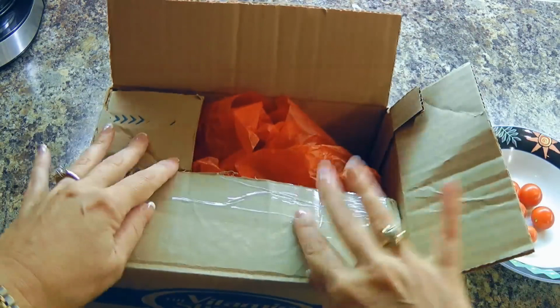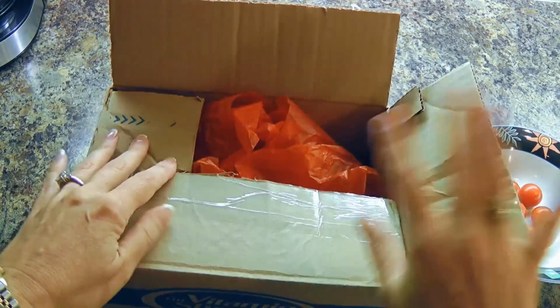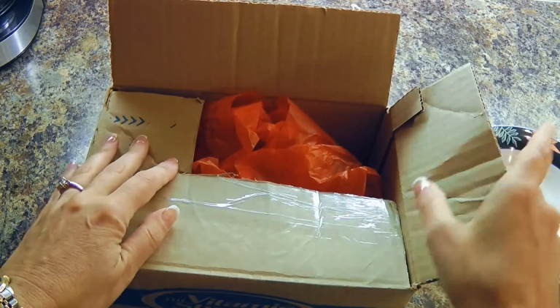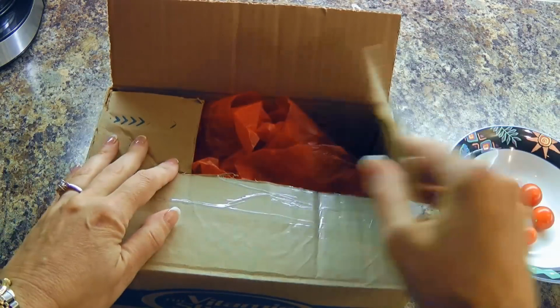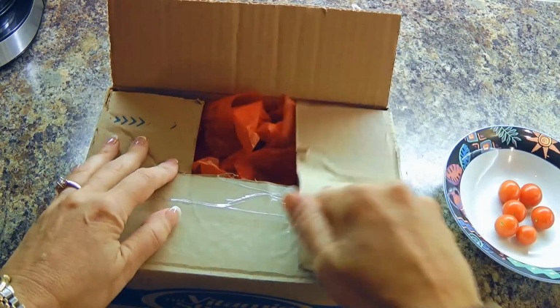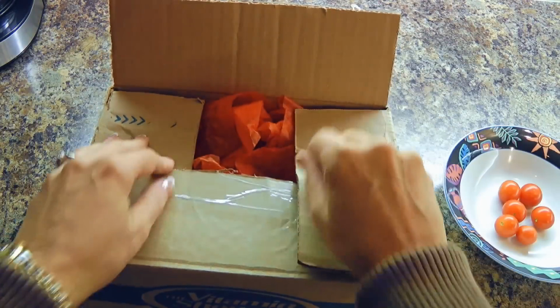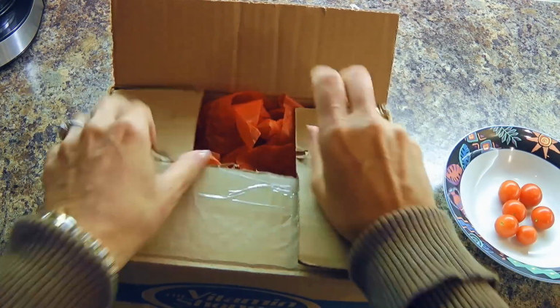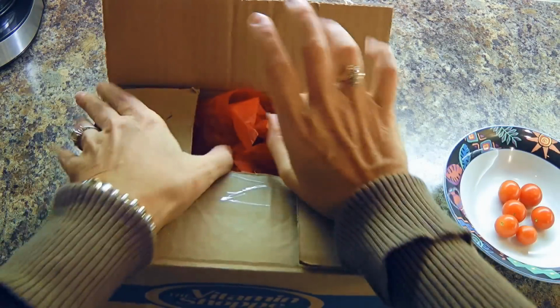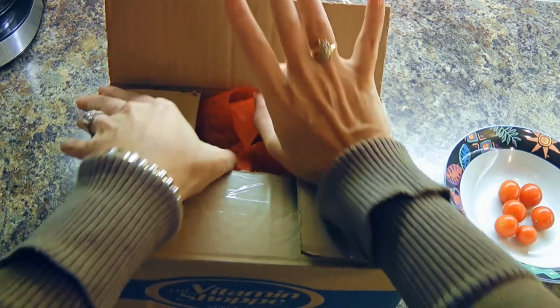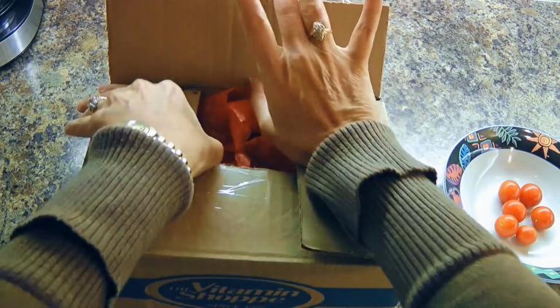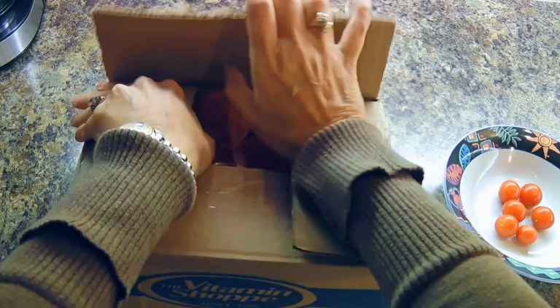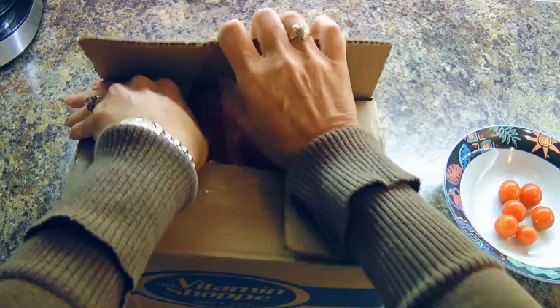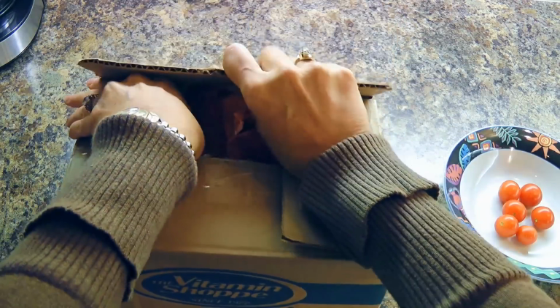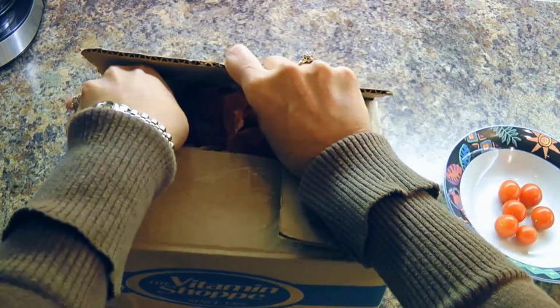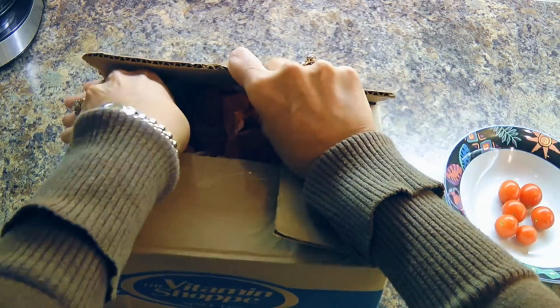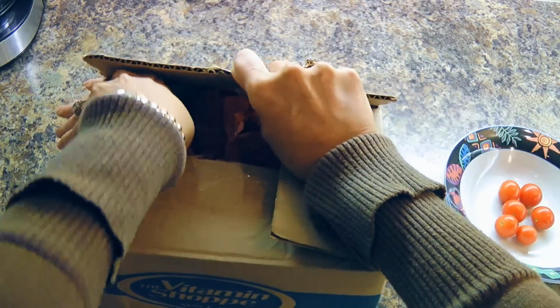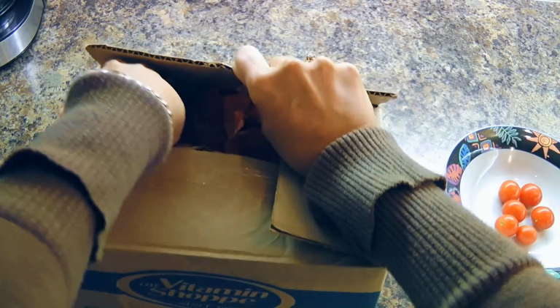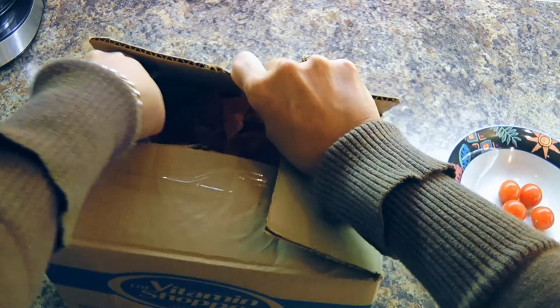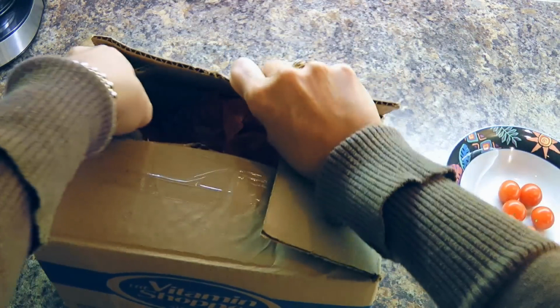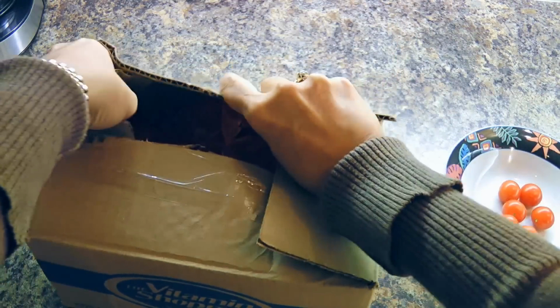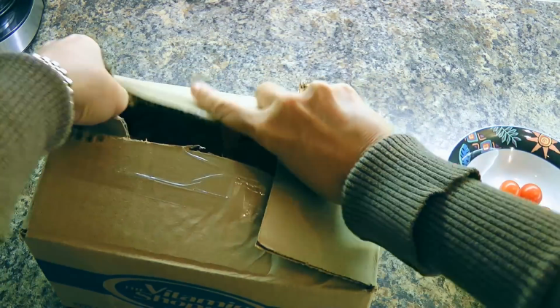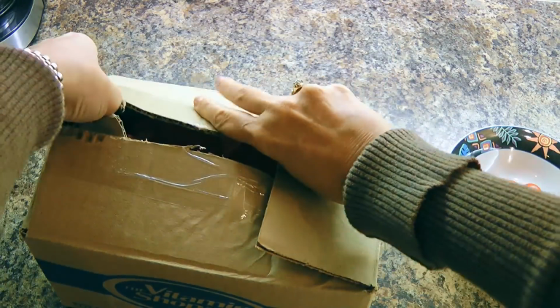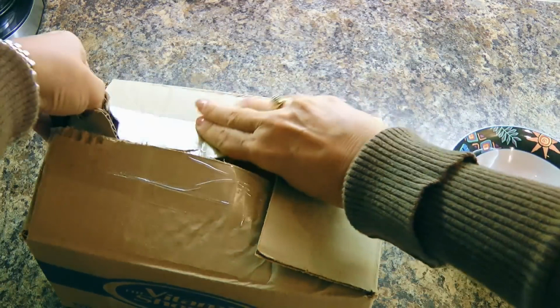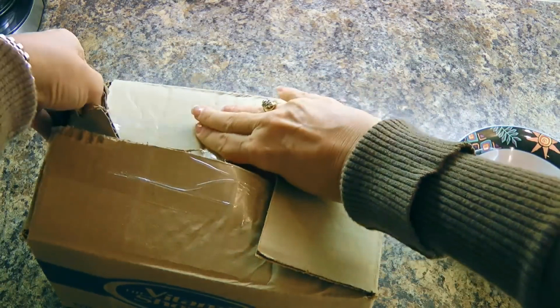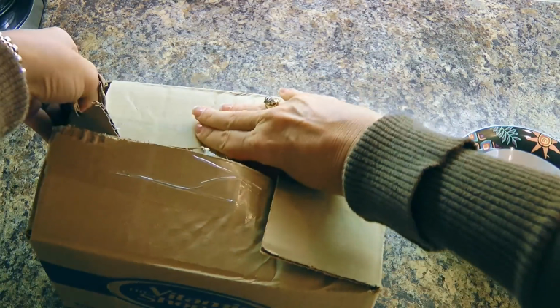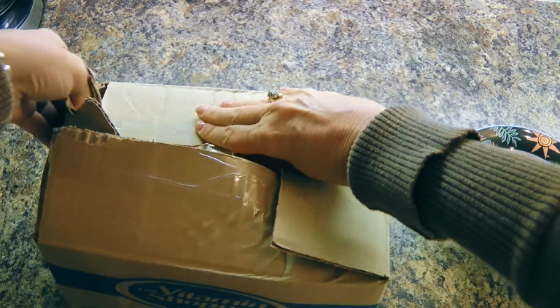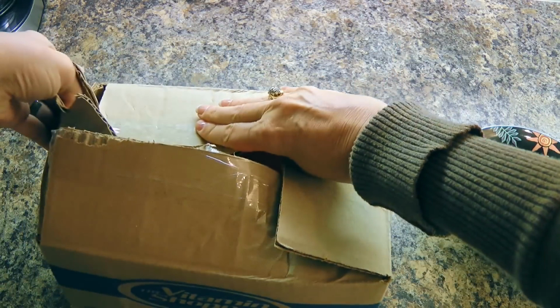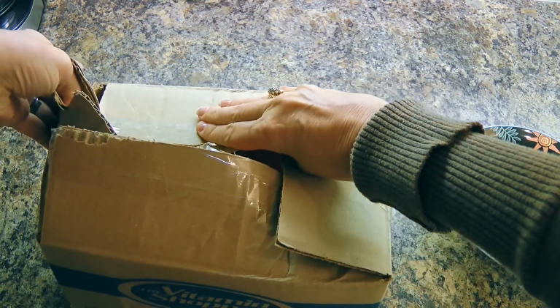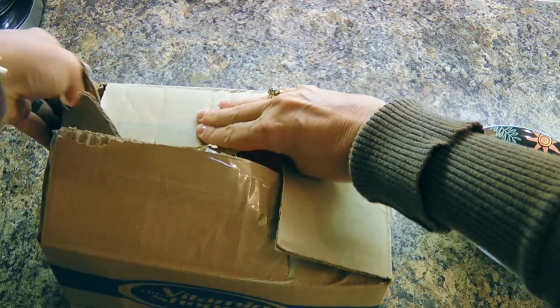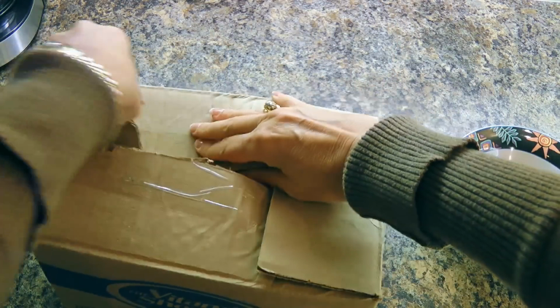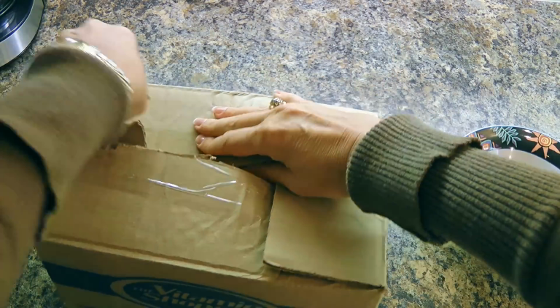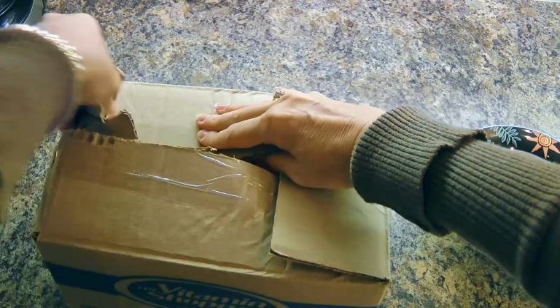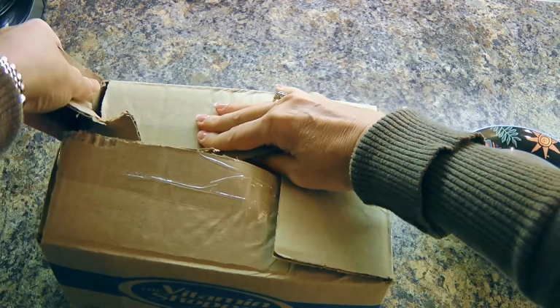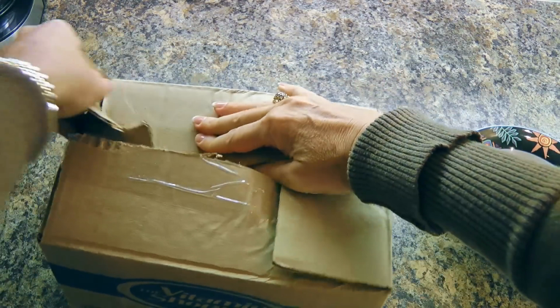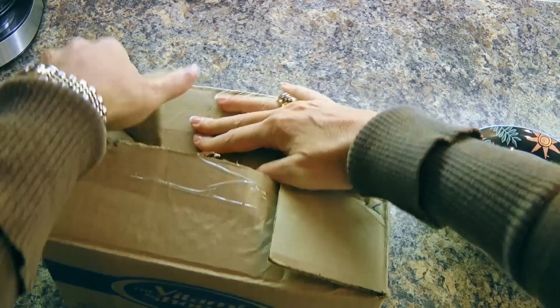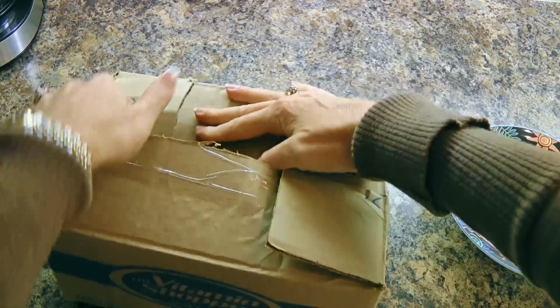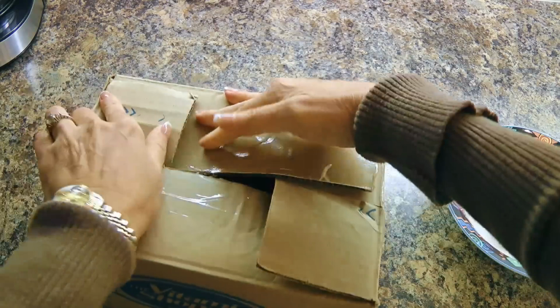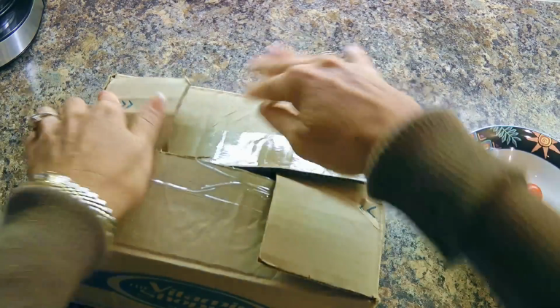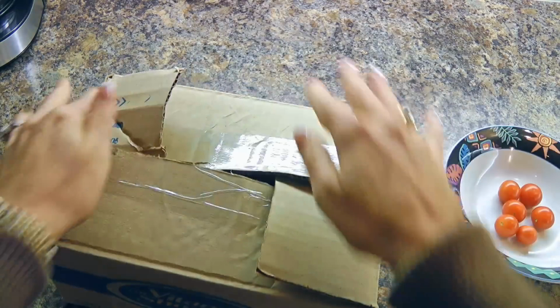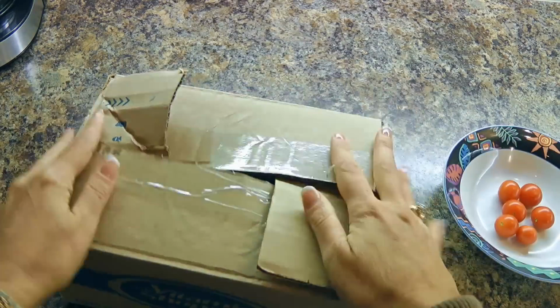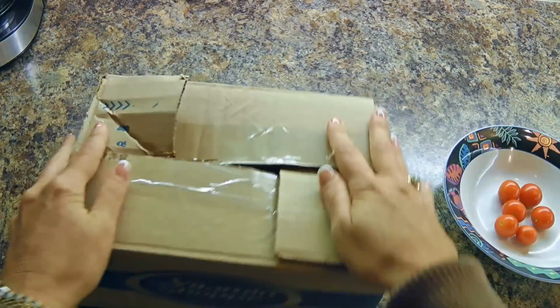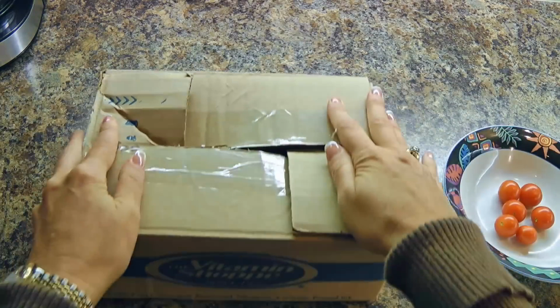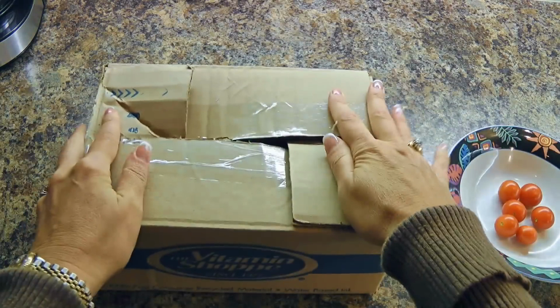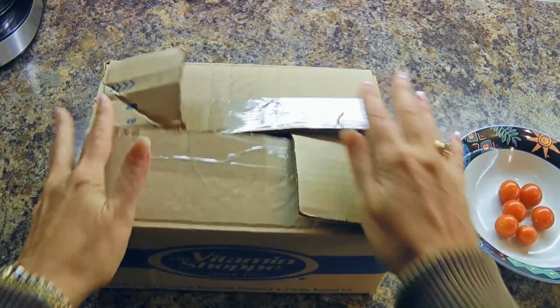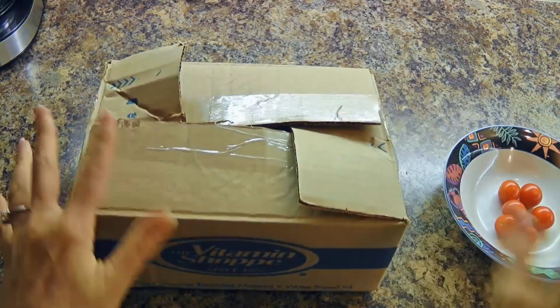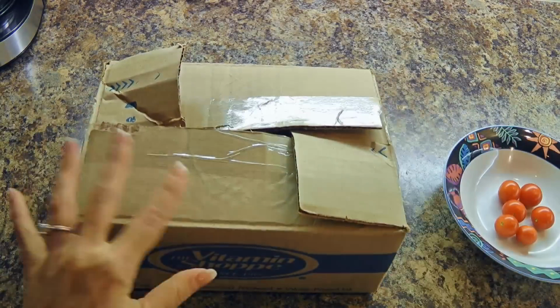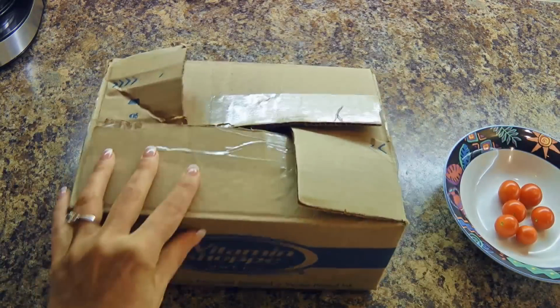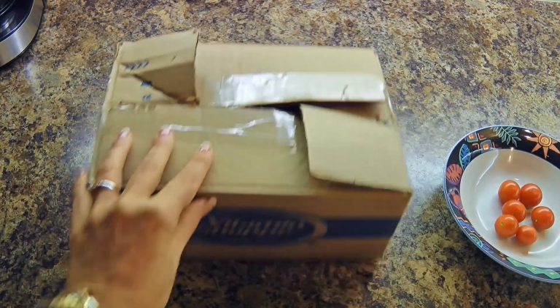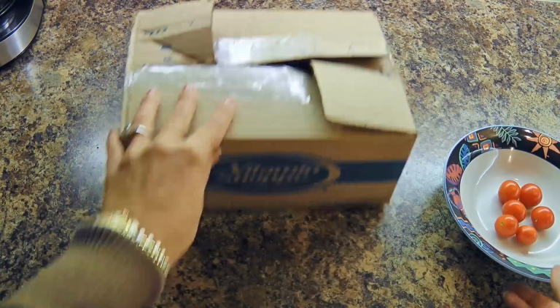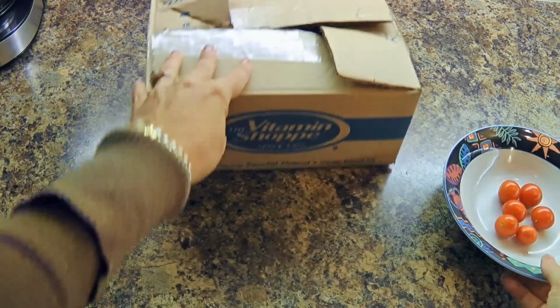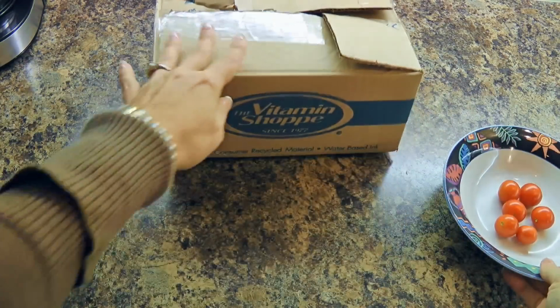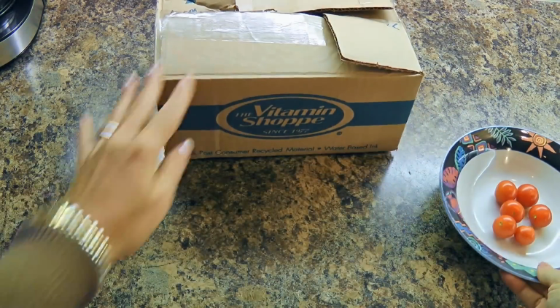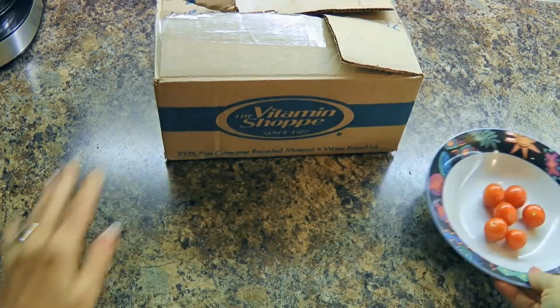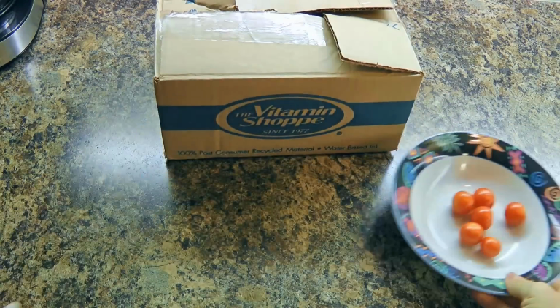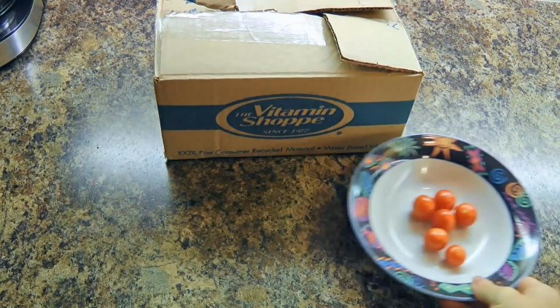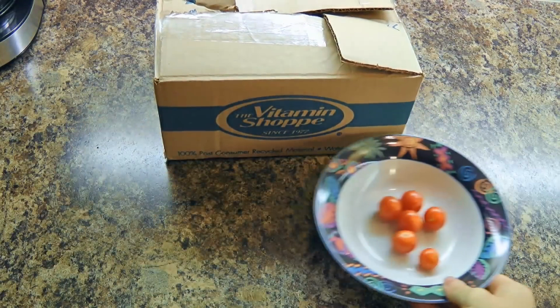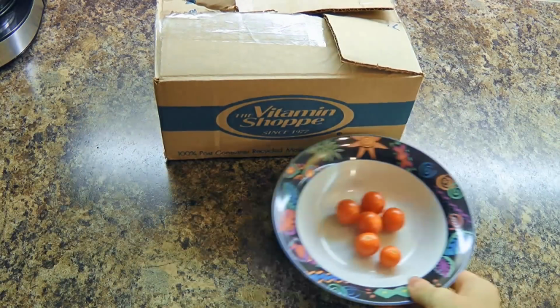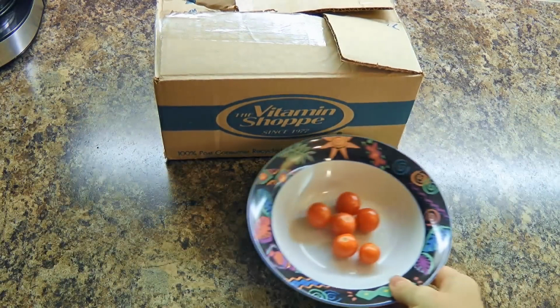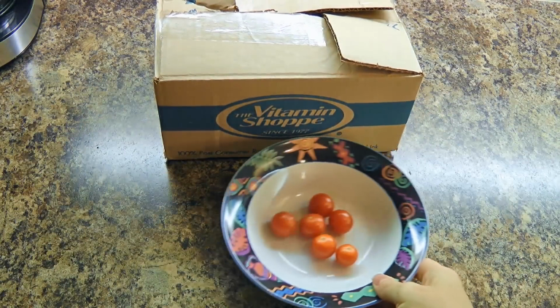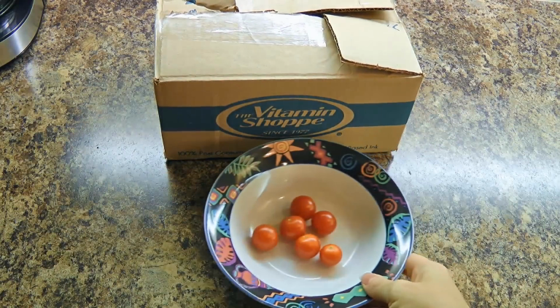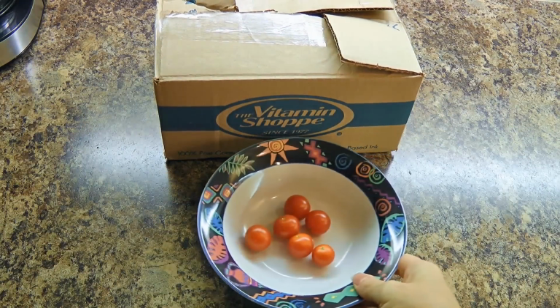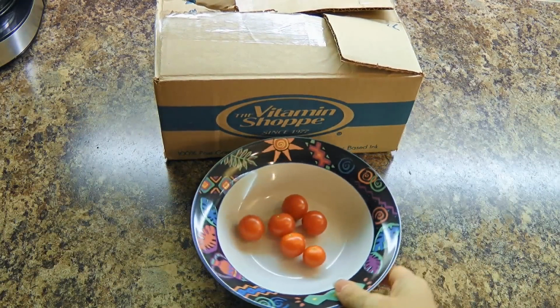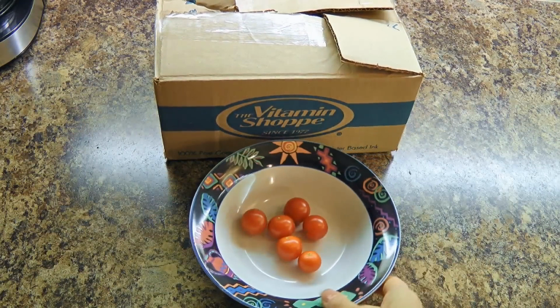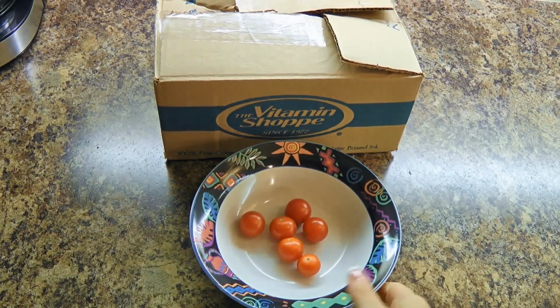Wrap again with the papers, close the box, and we'll repeat this process until all the tomatoes are ripe!